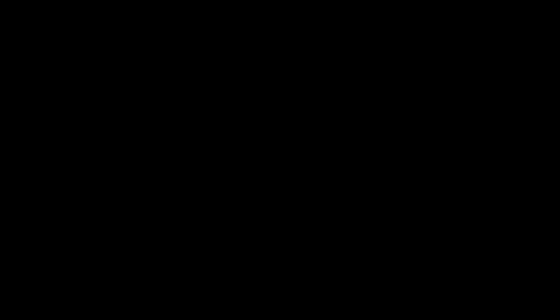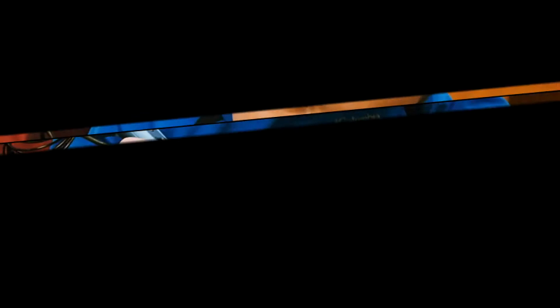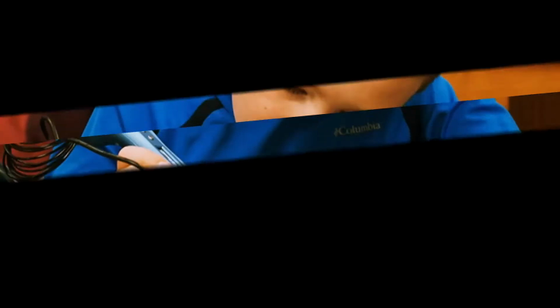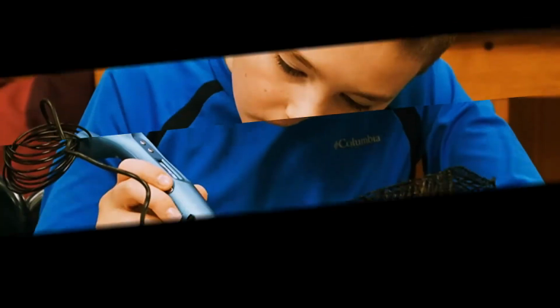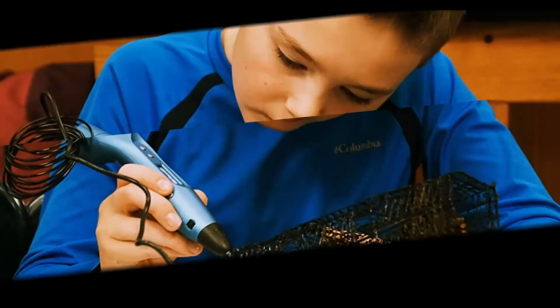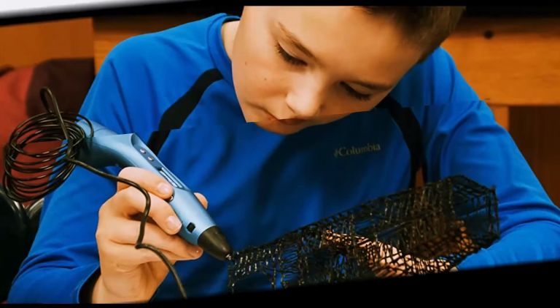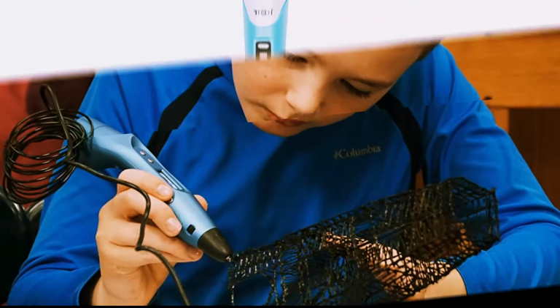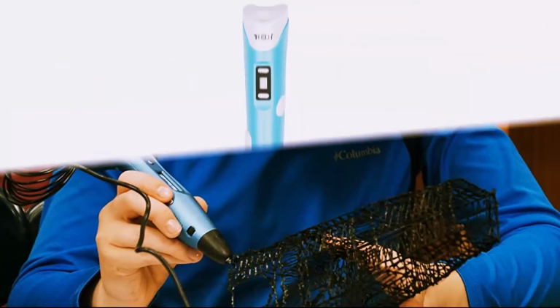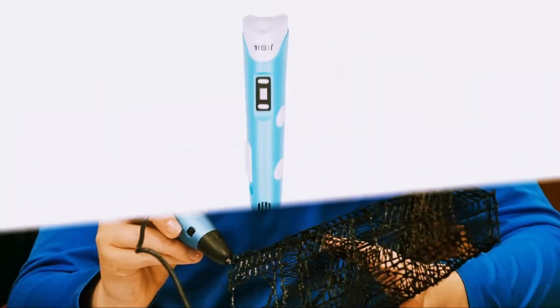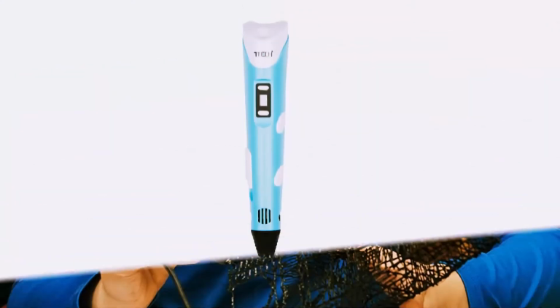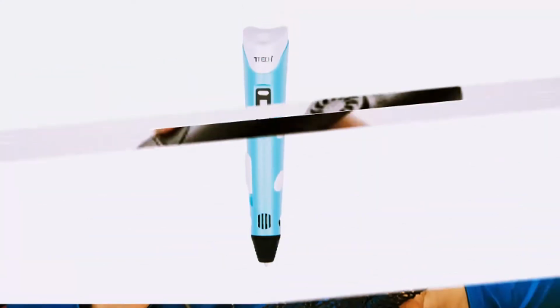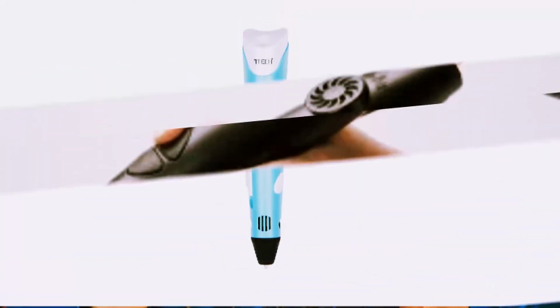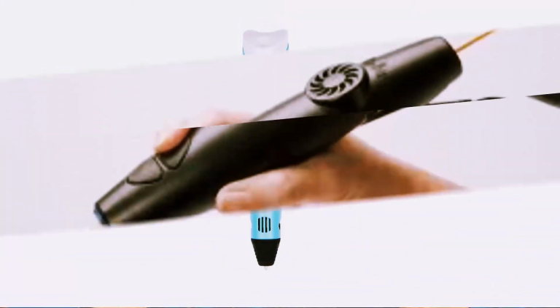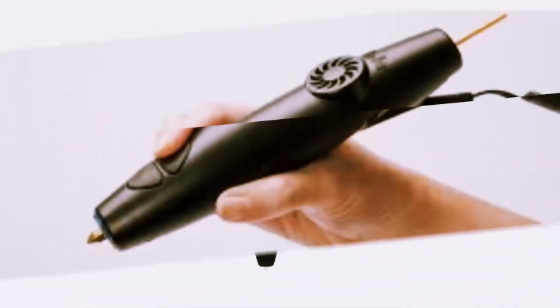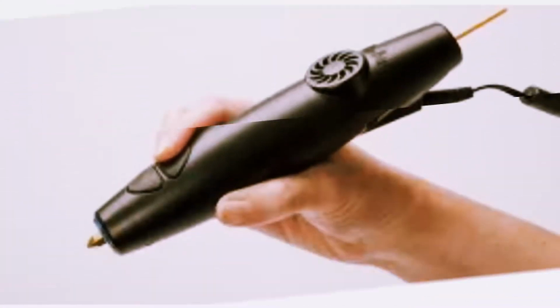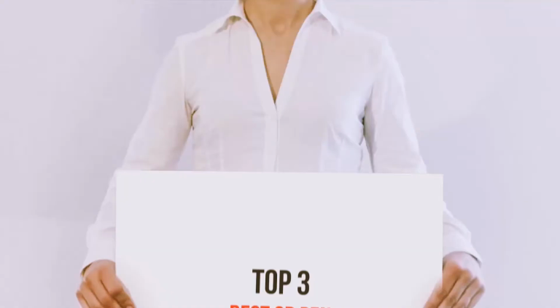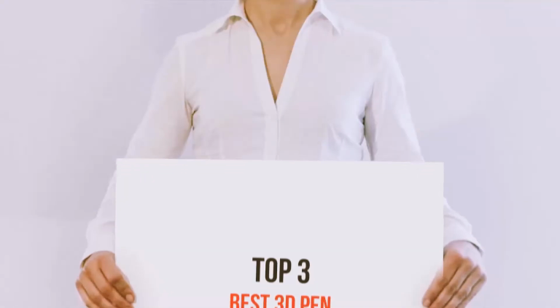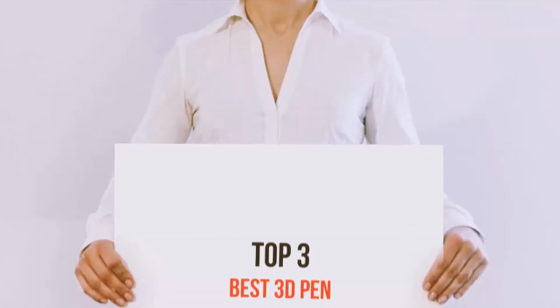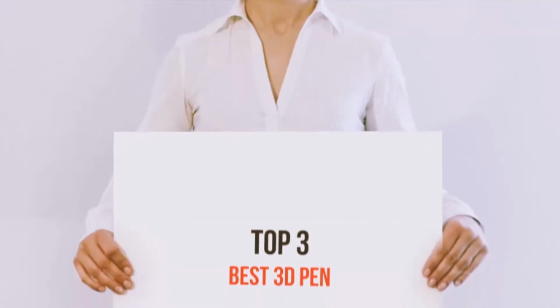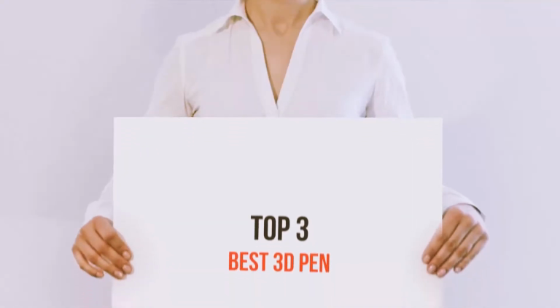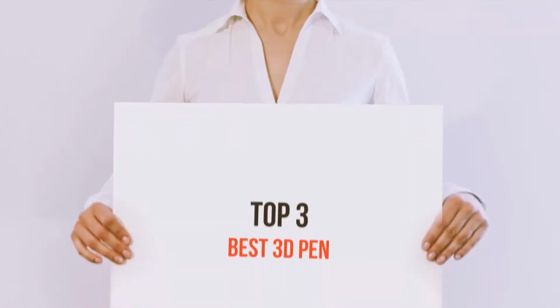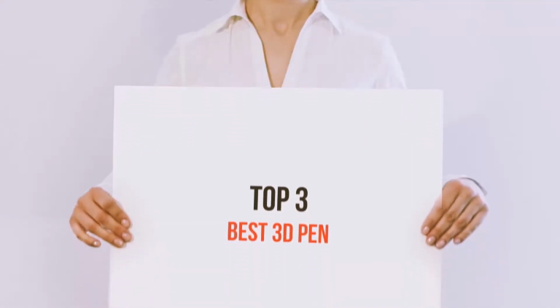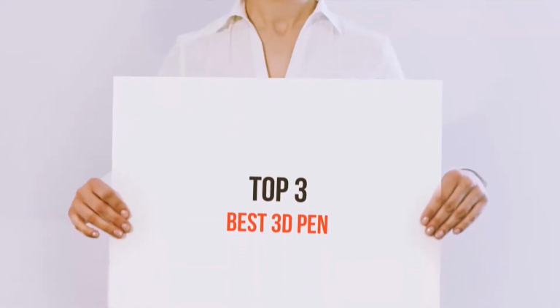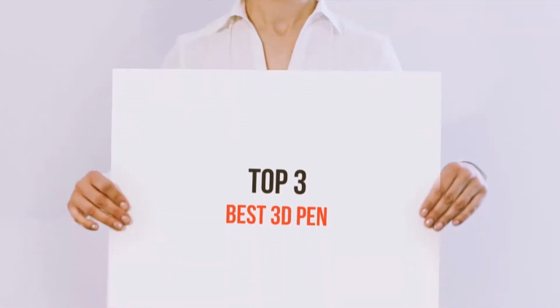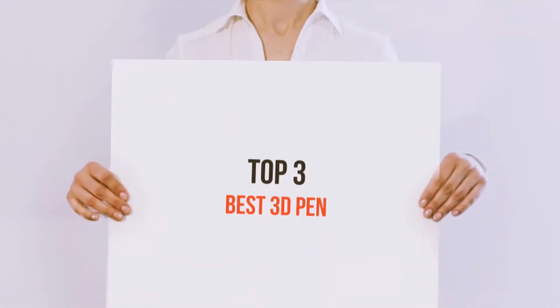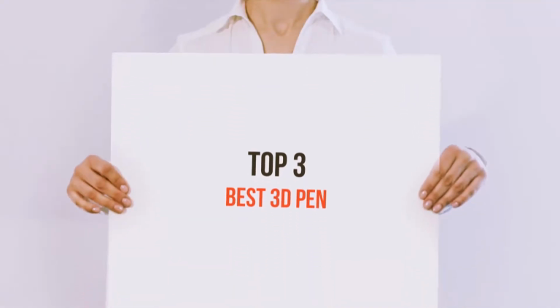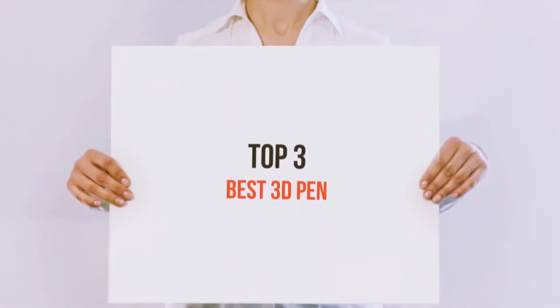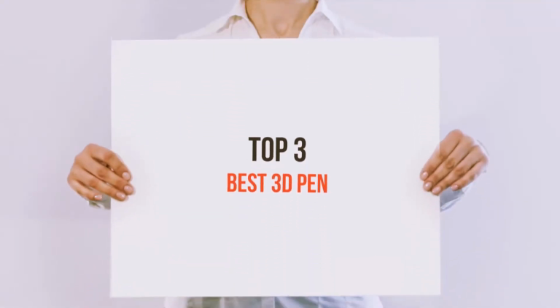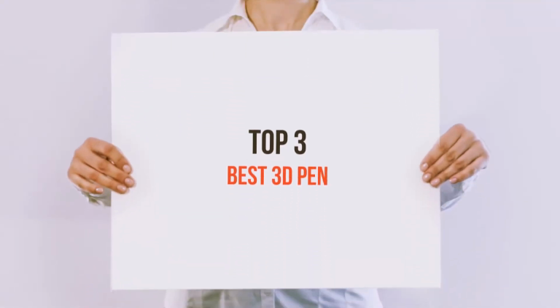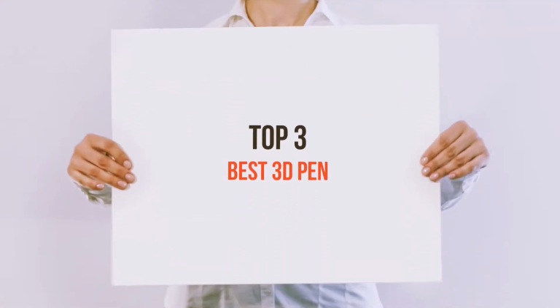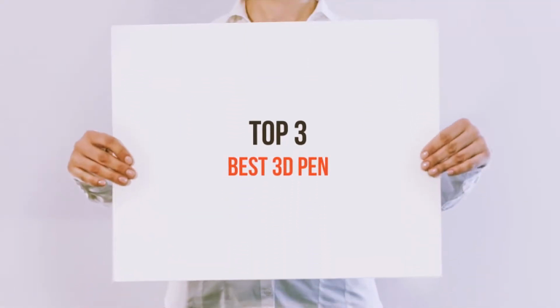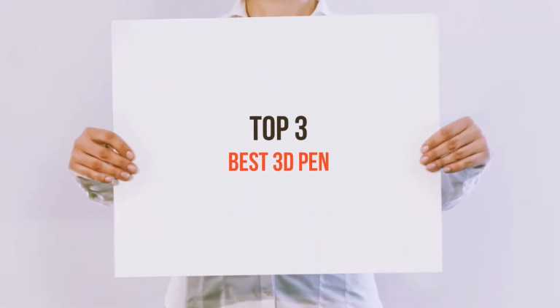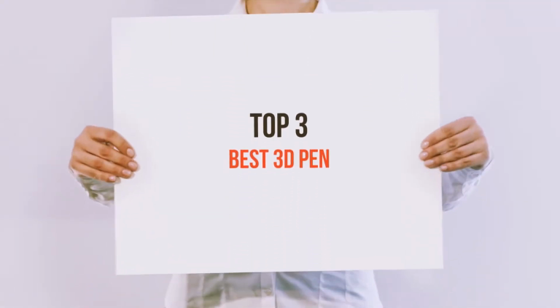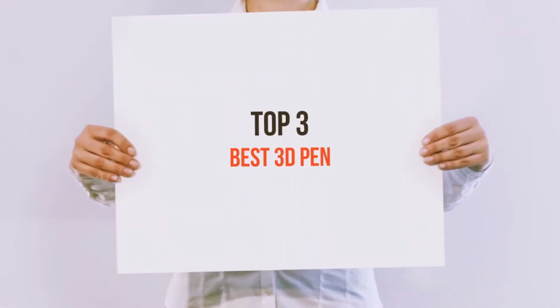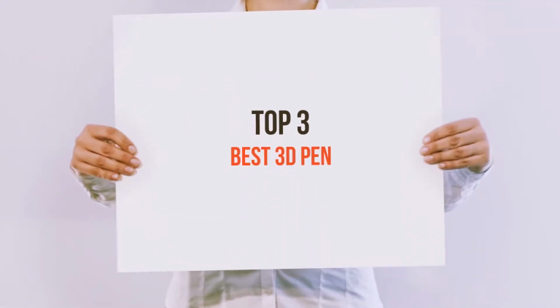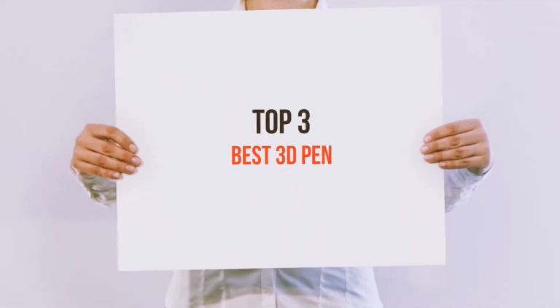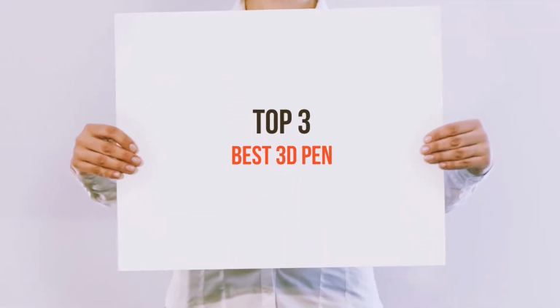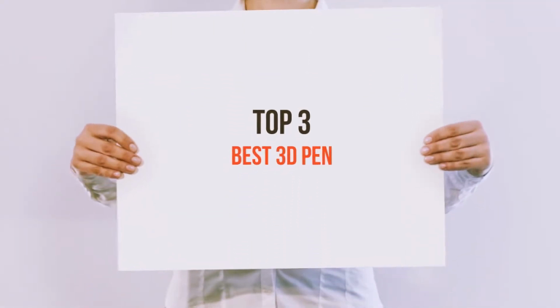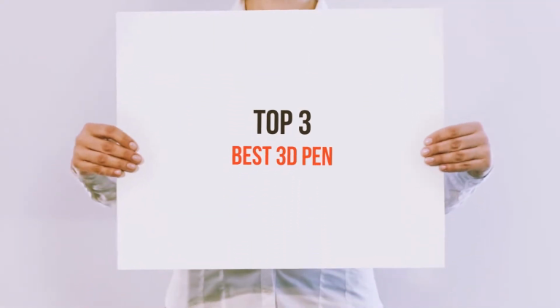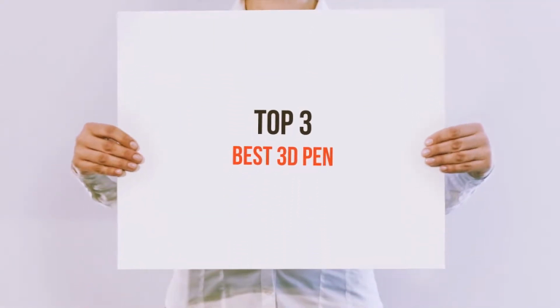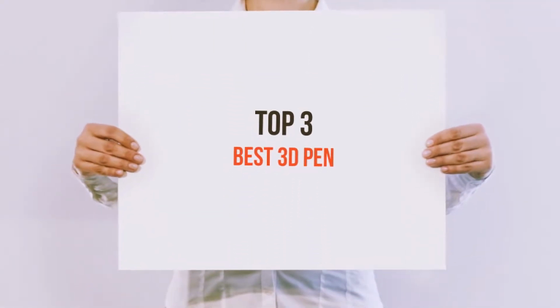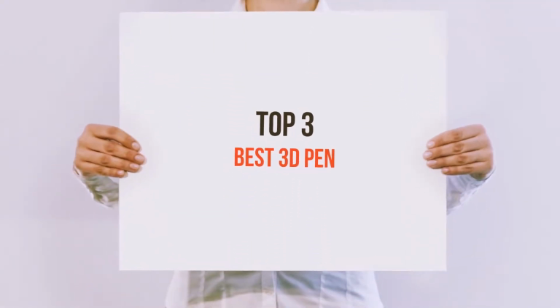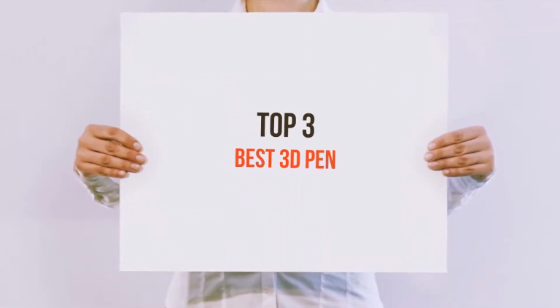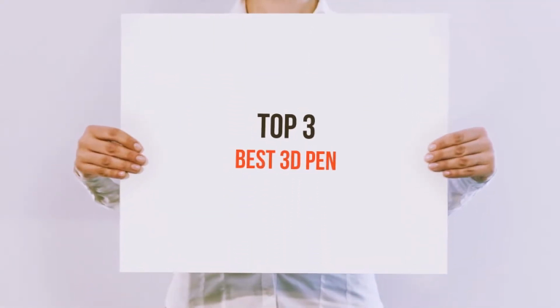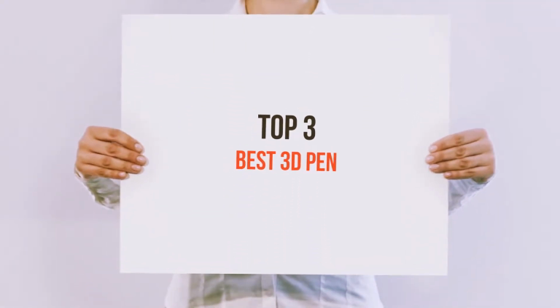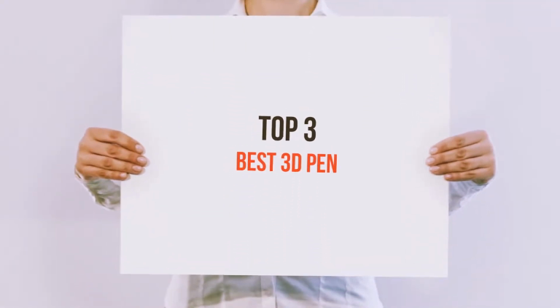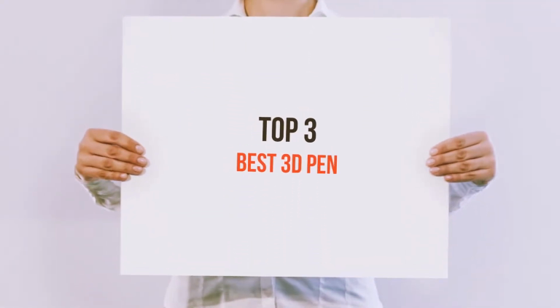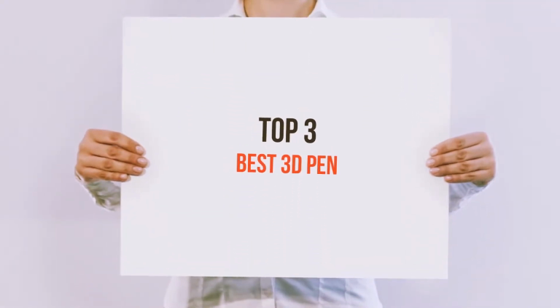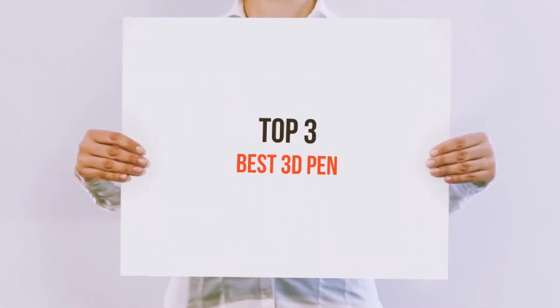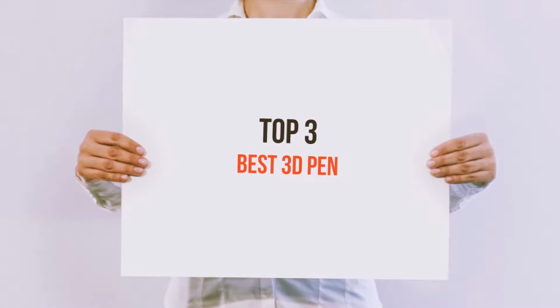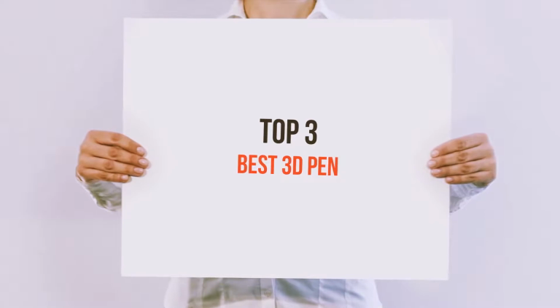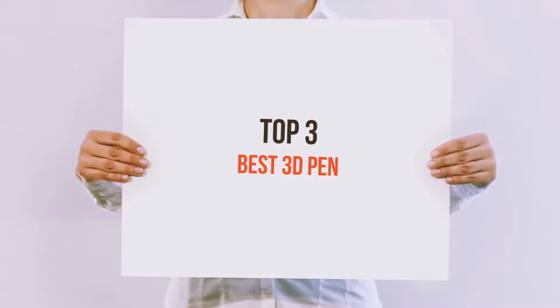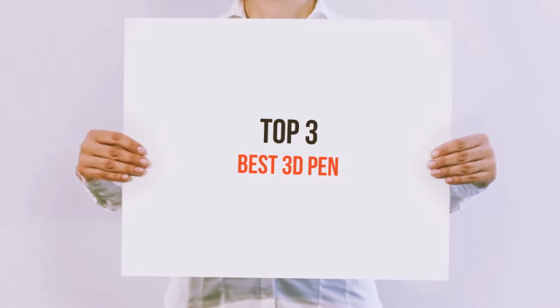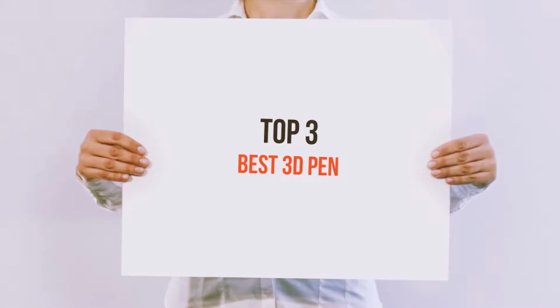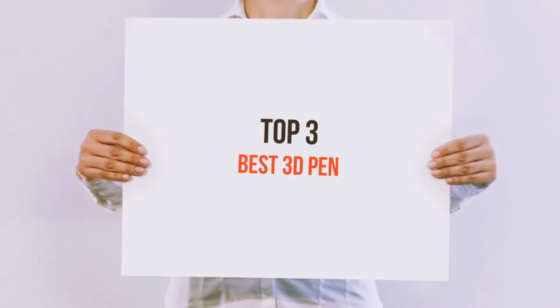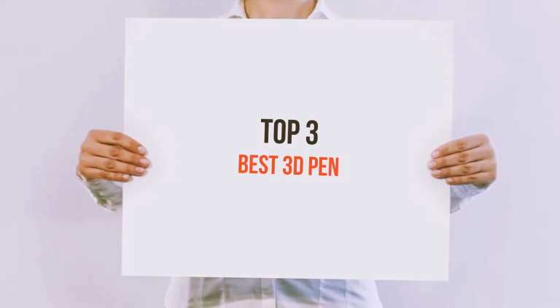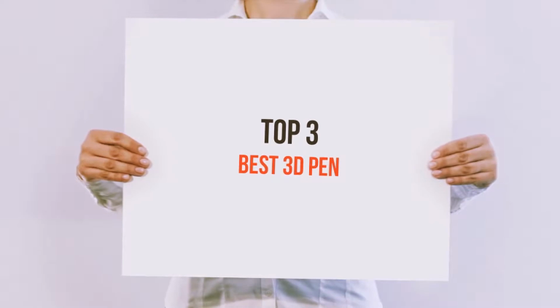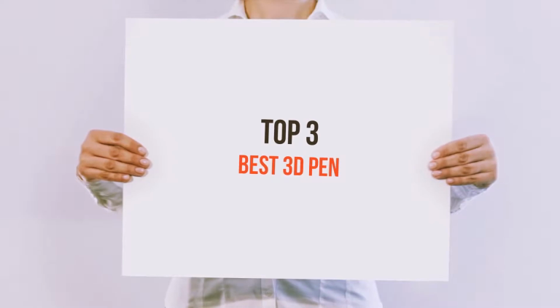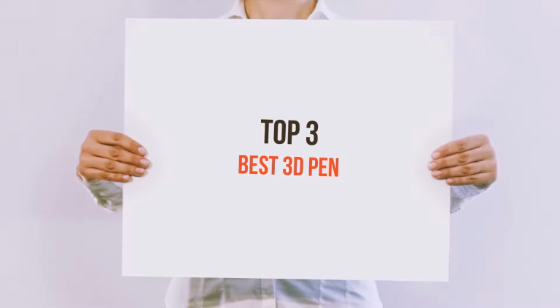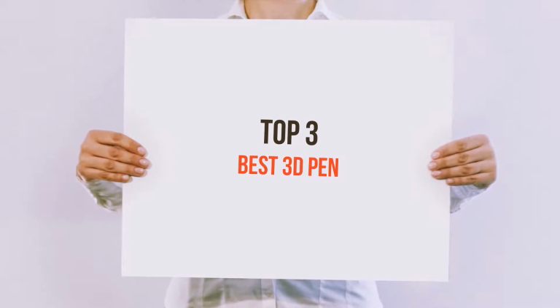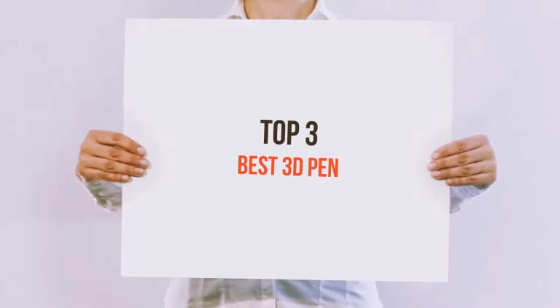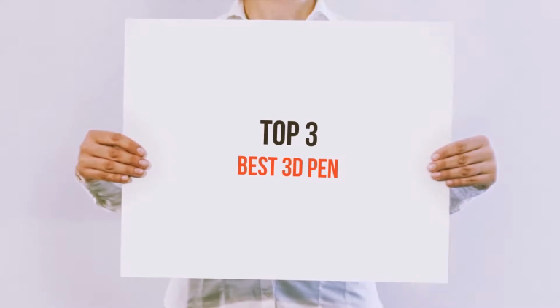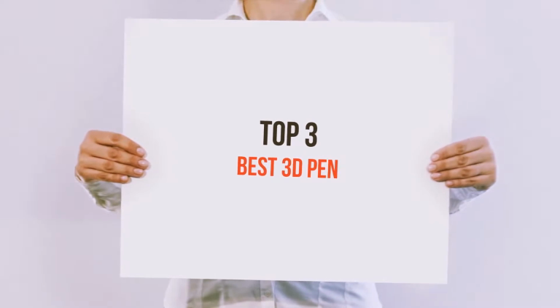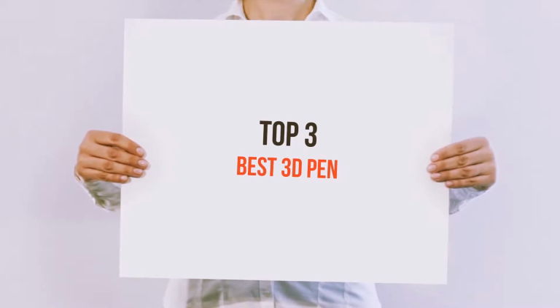Hello guys, welcome back to my channel. Today I'm gonna talk about top 3 best 3D pens.